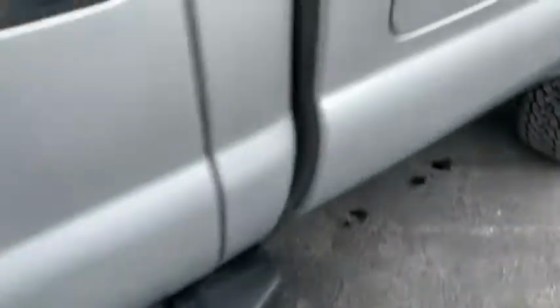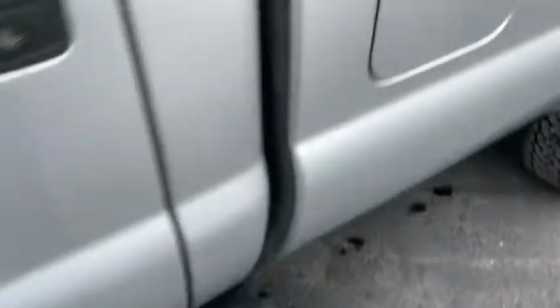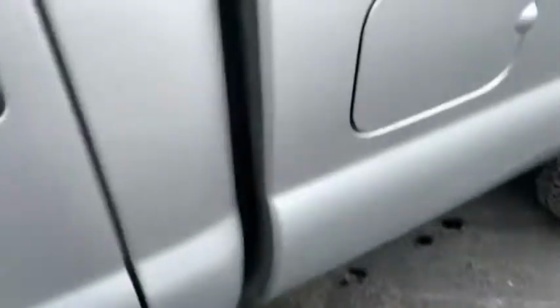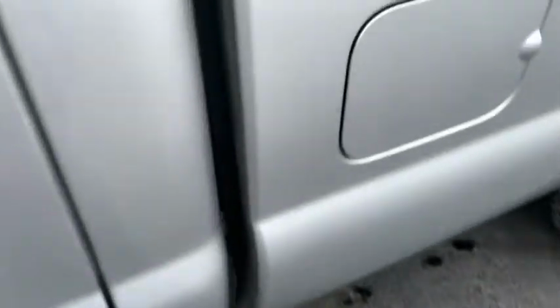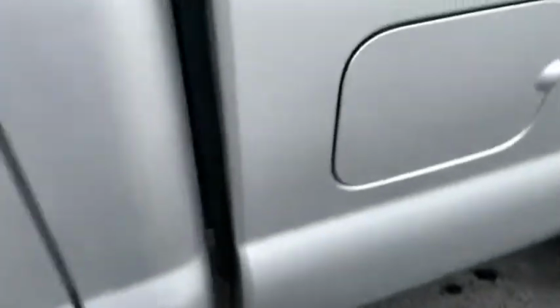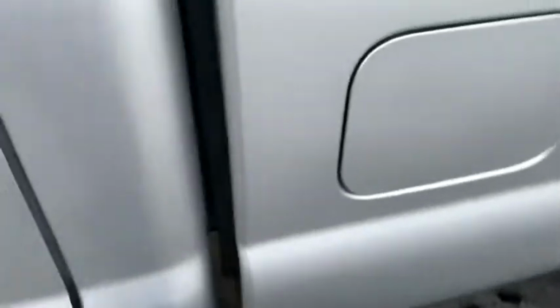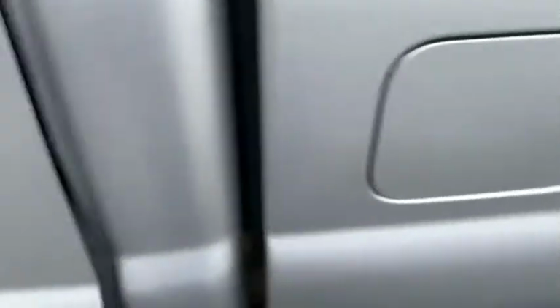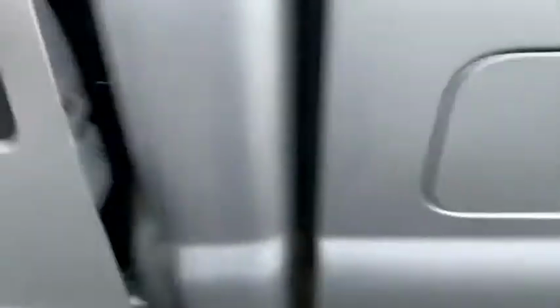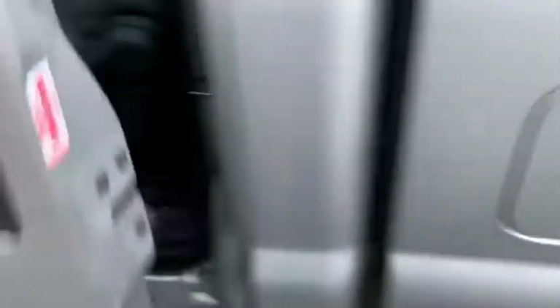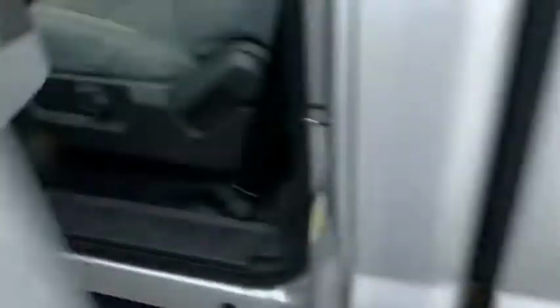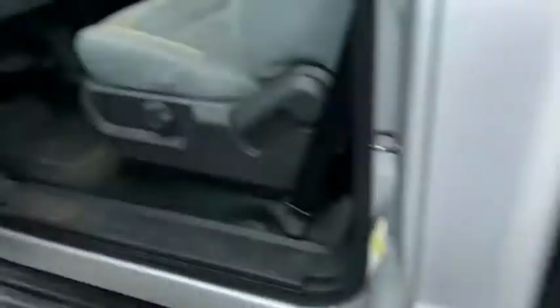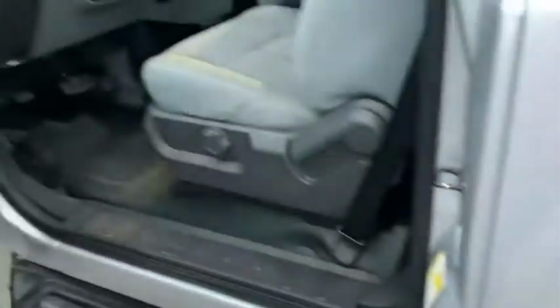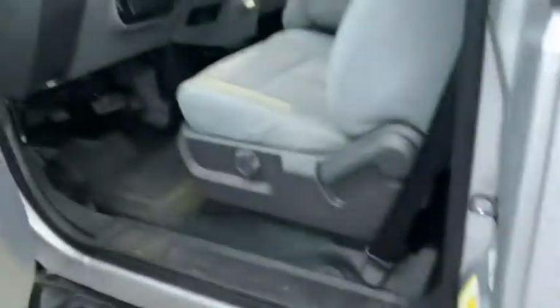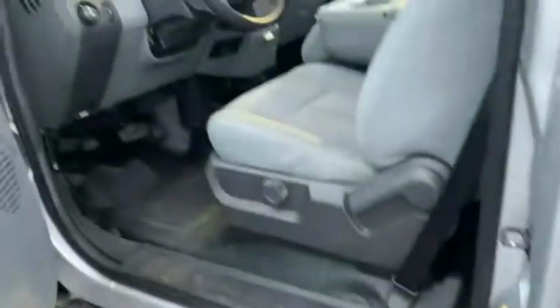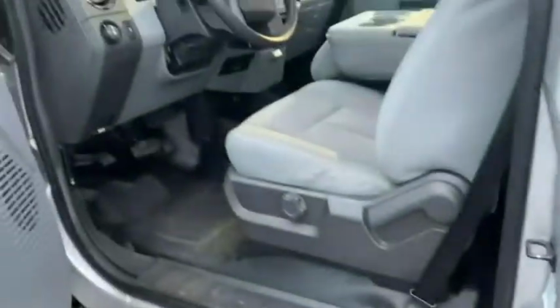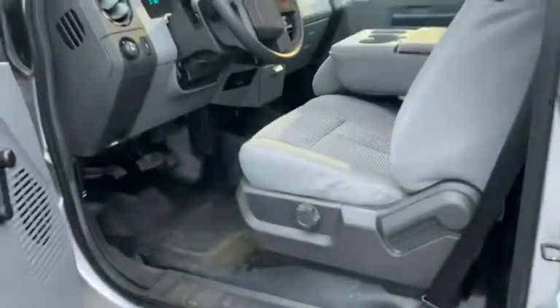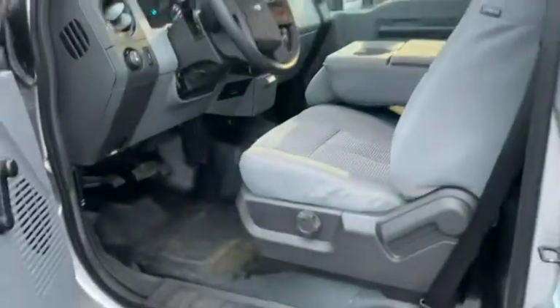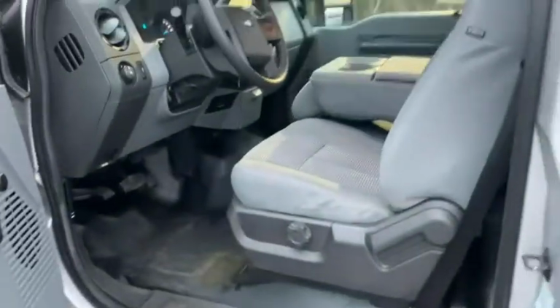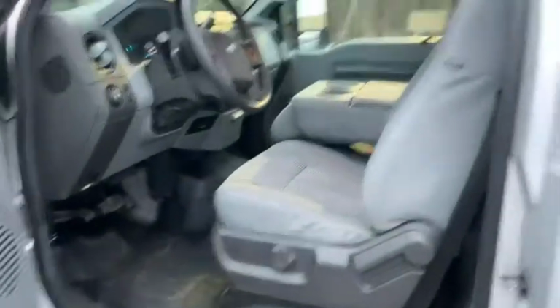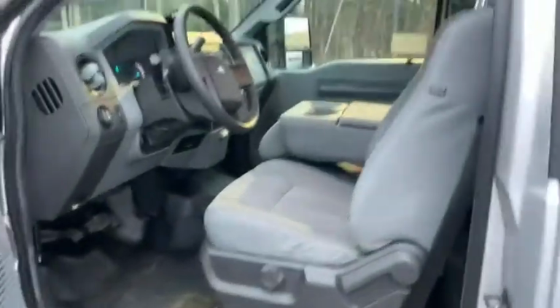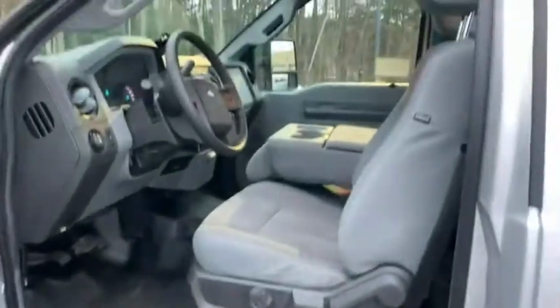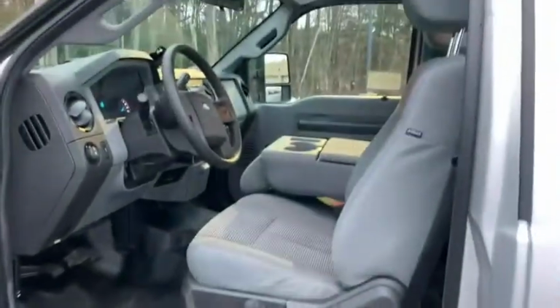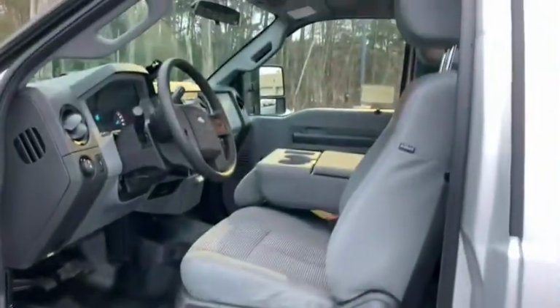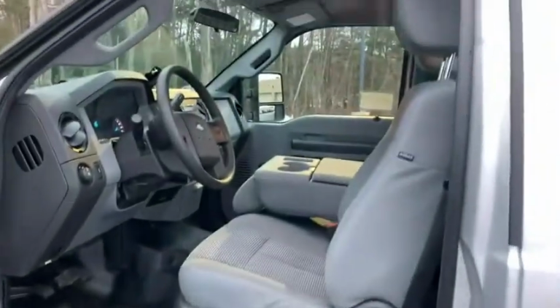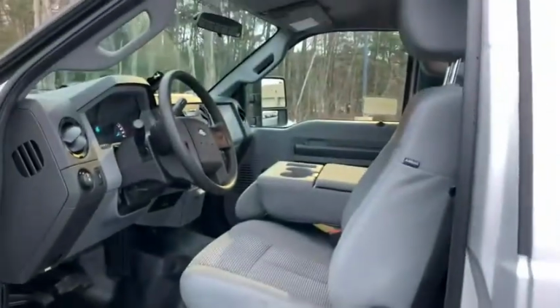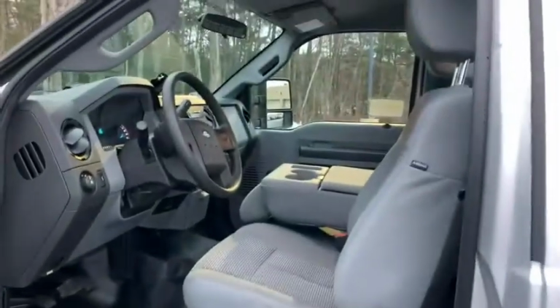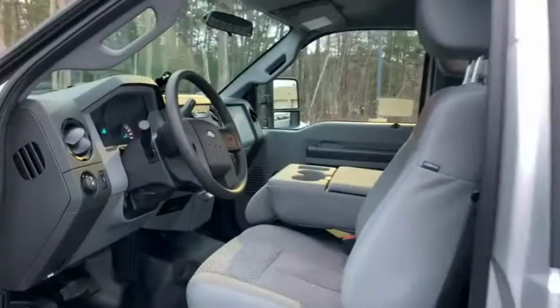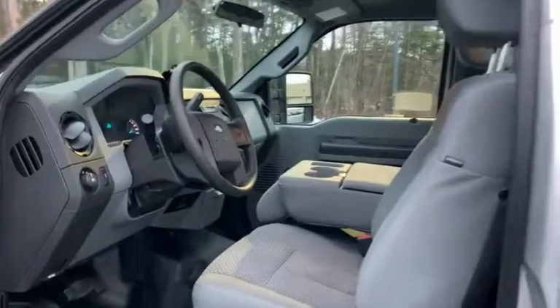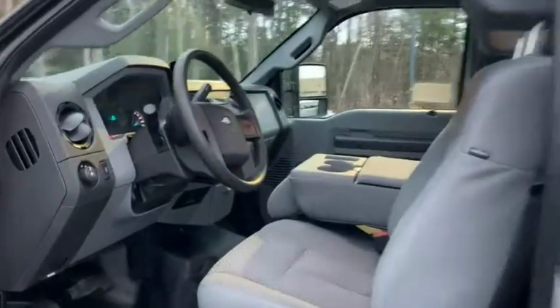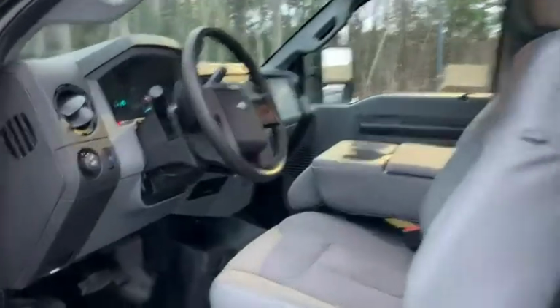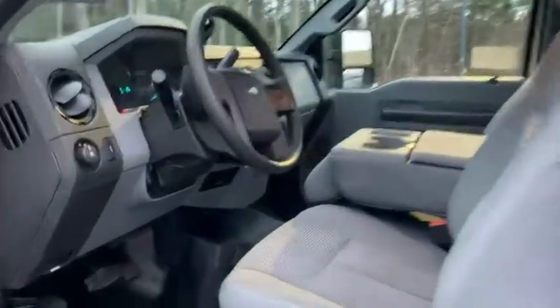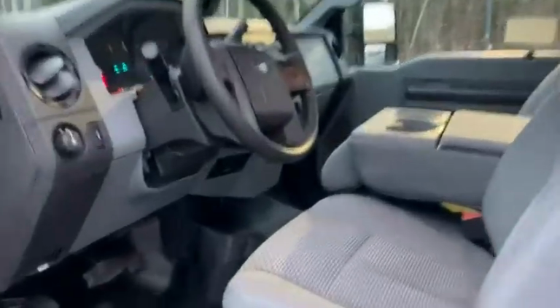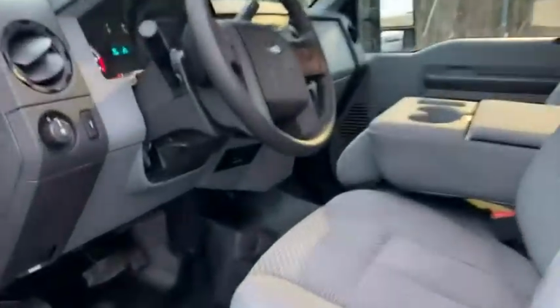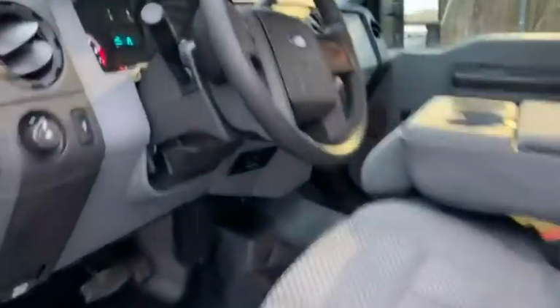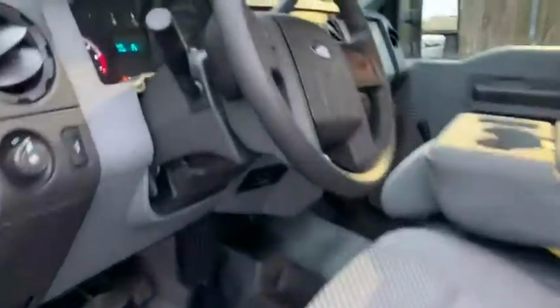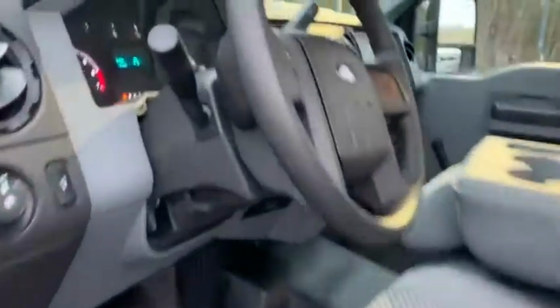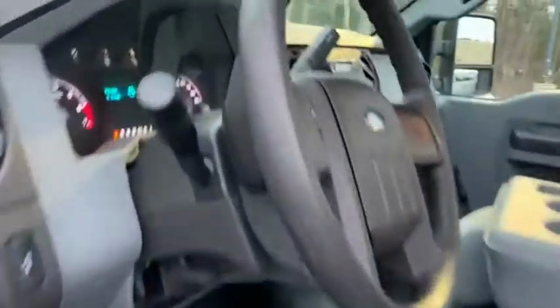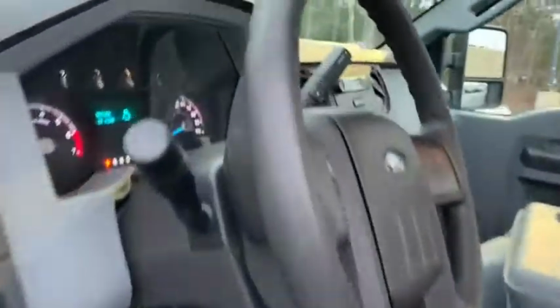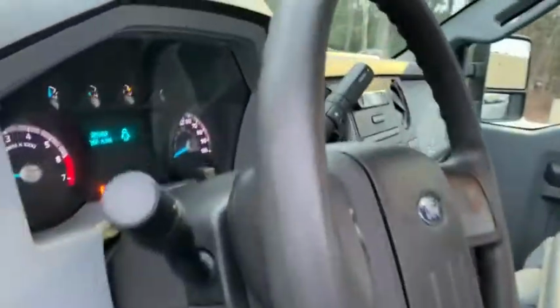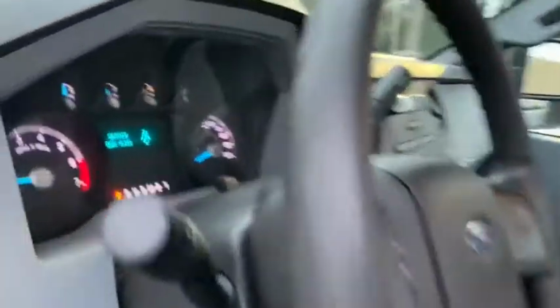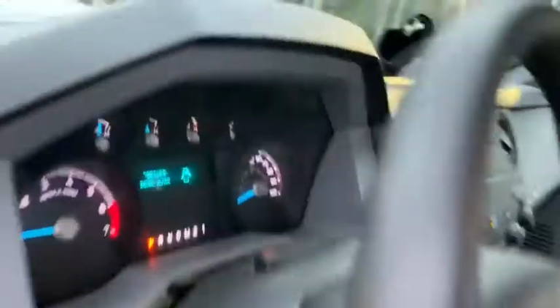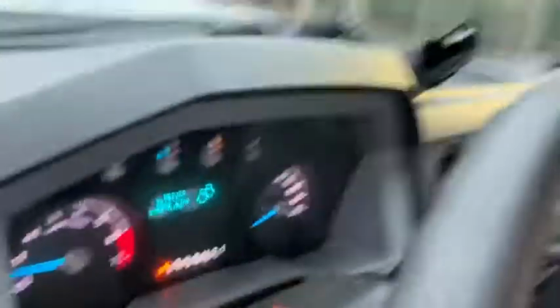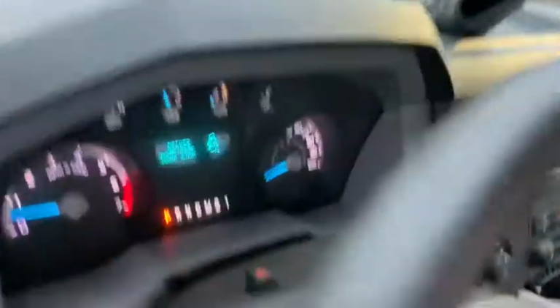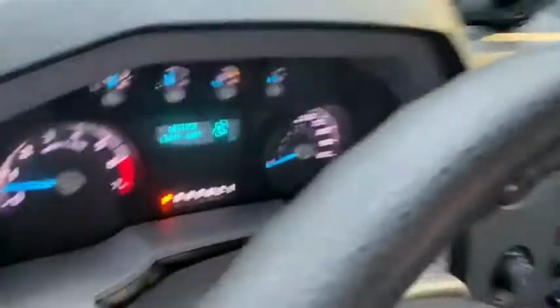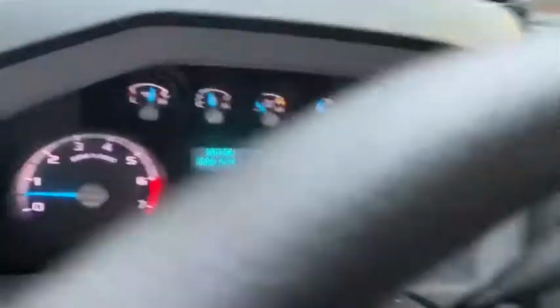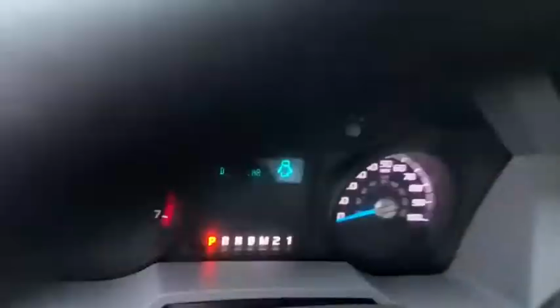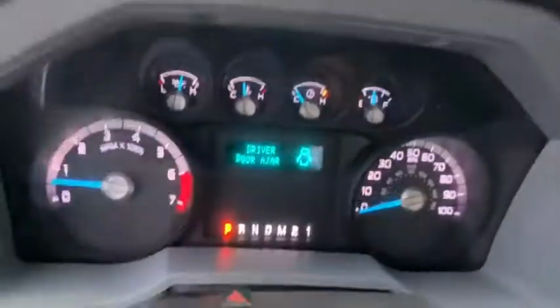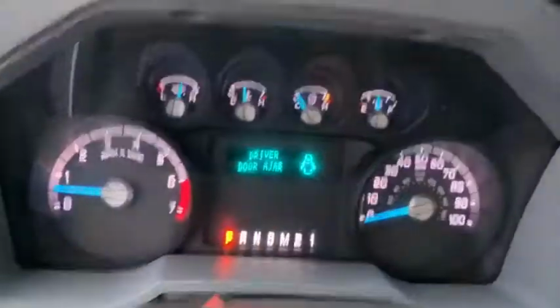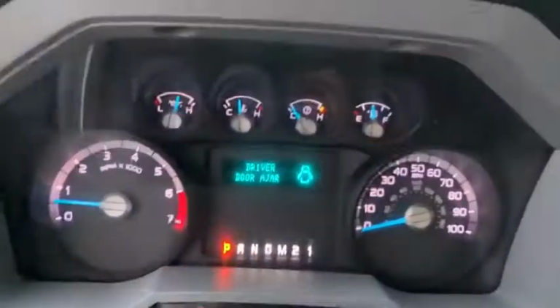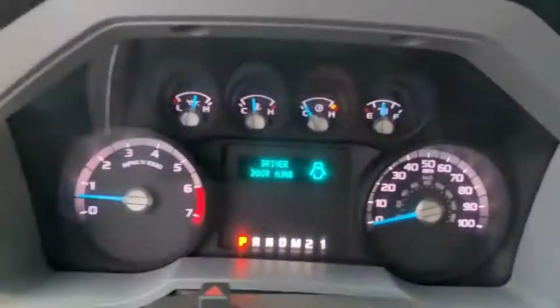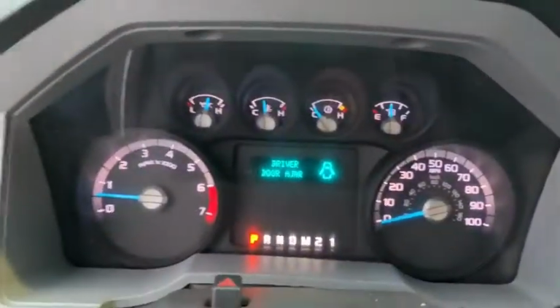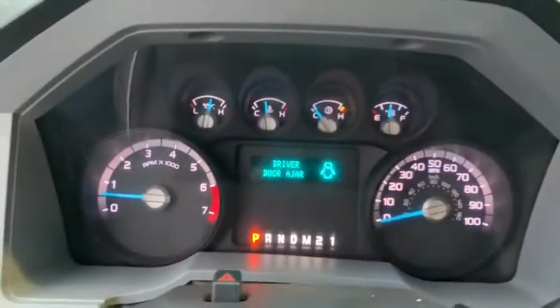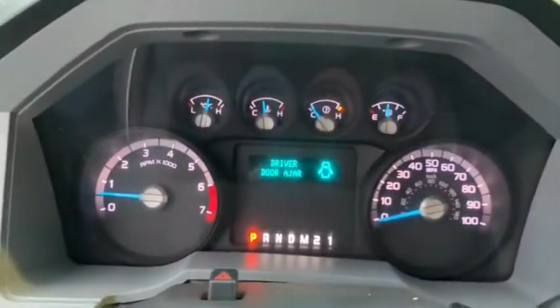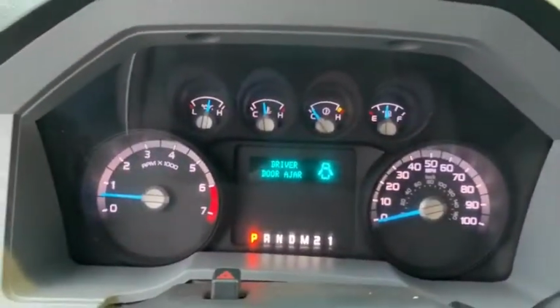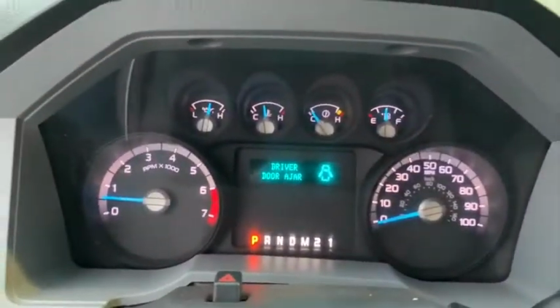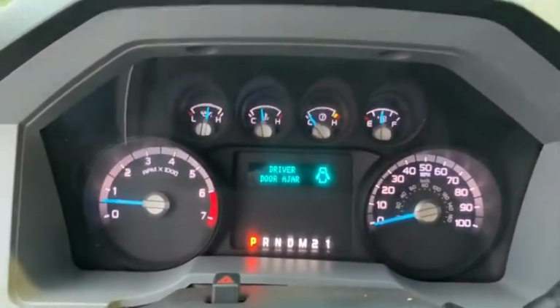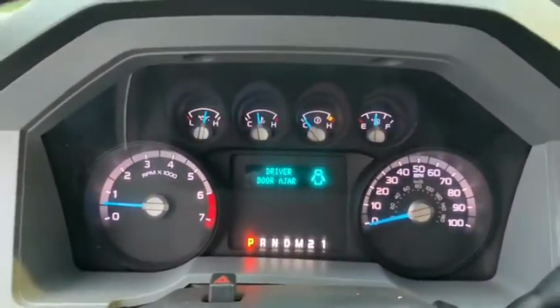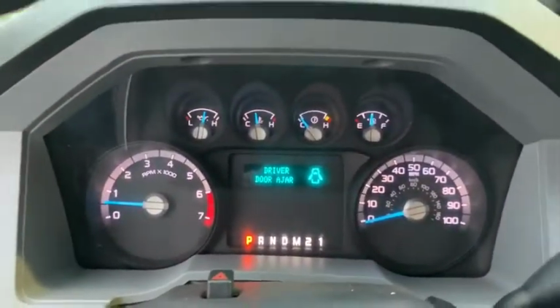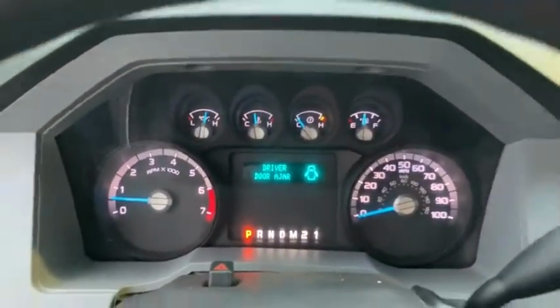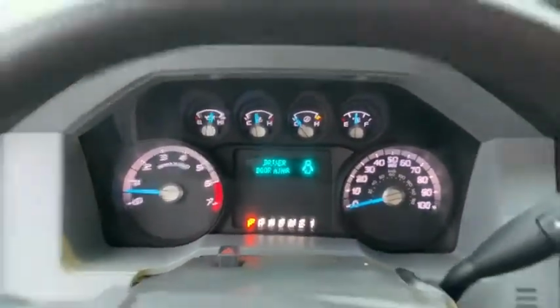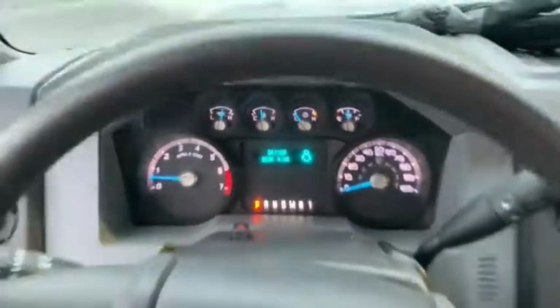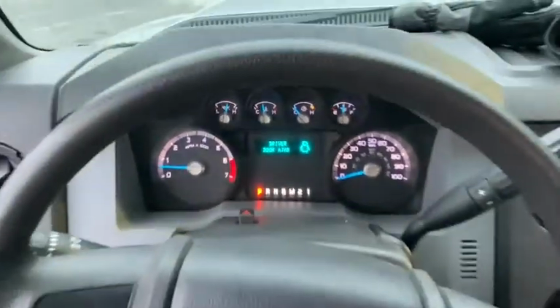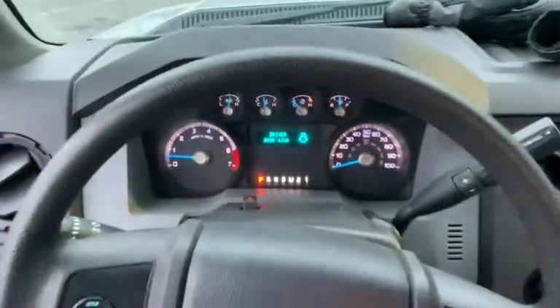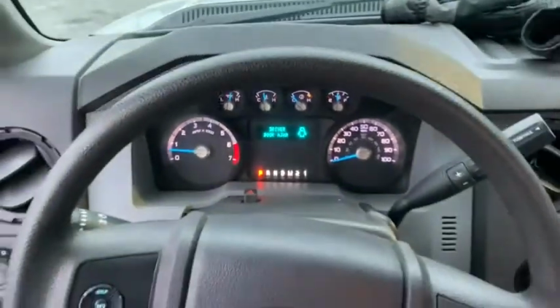Power windows, power locks, tachometer, brake assist, tilt steering wheel, front reading lamp, trailer brake controller.